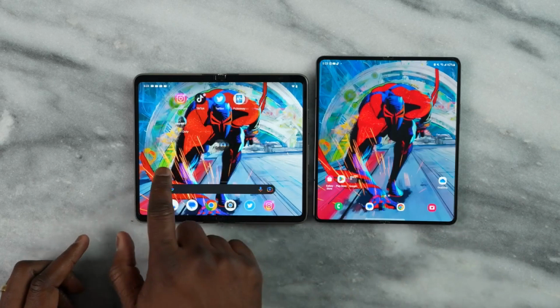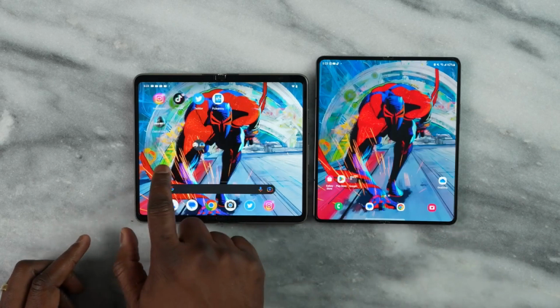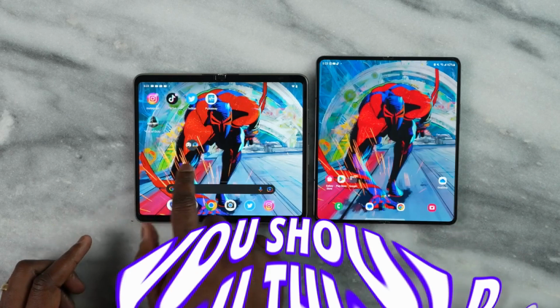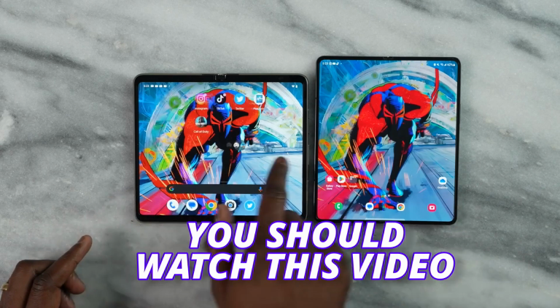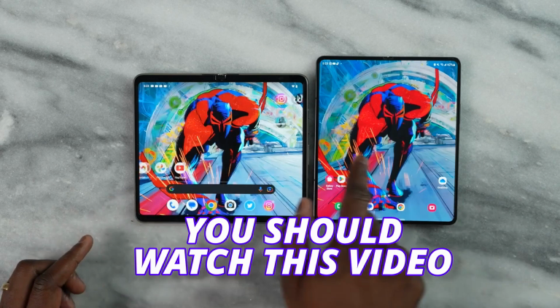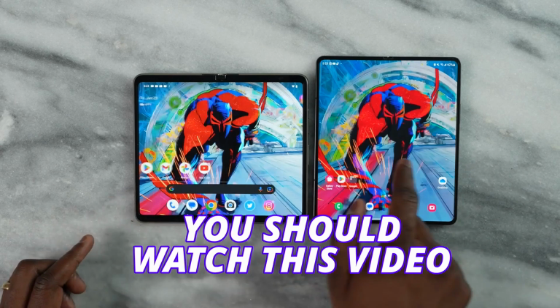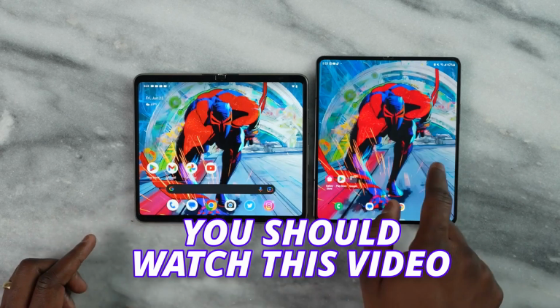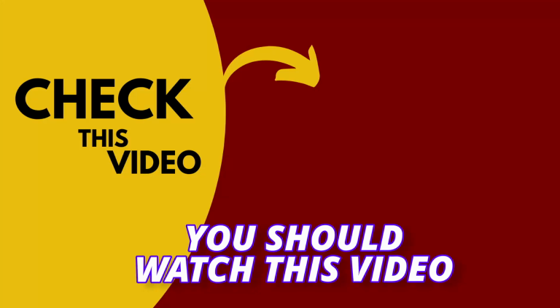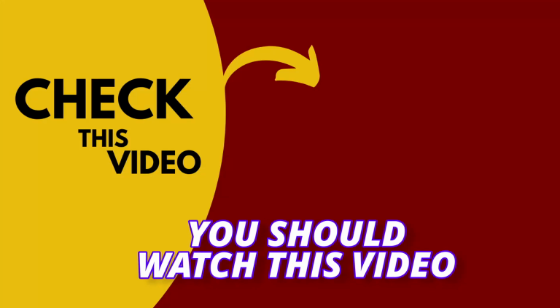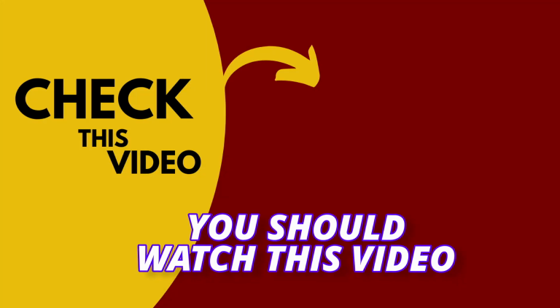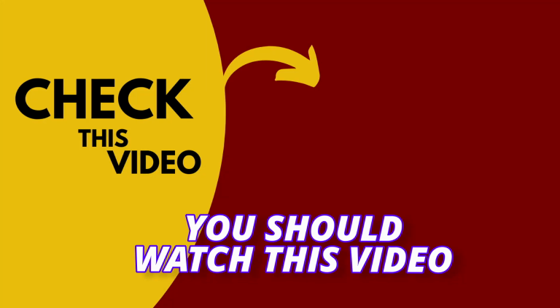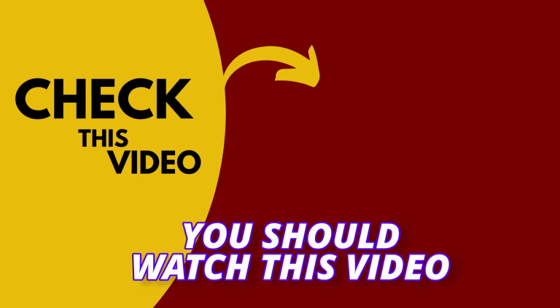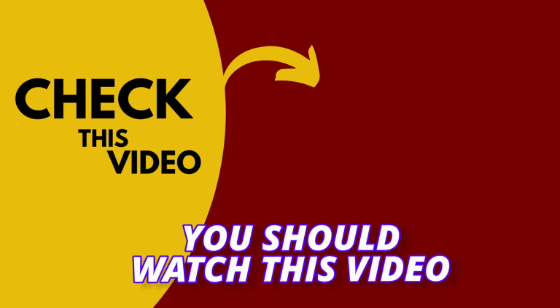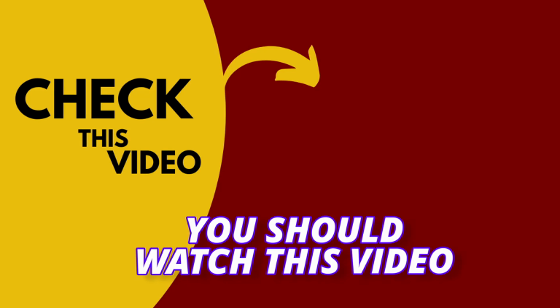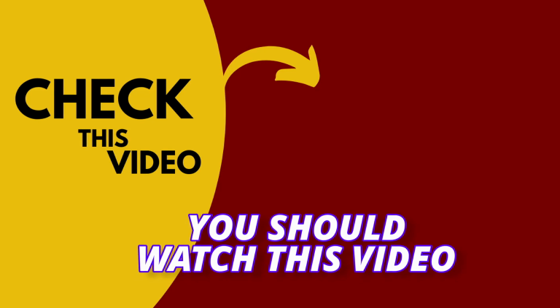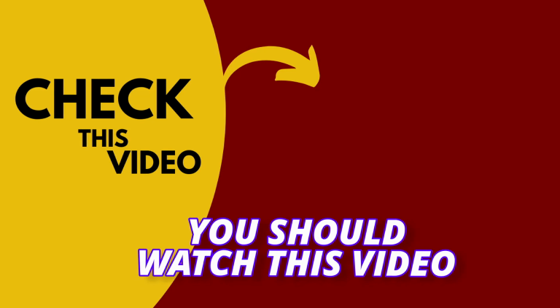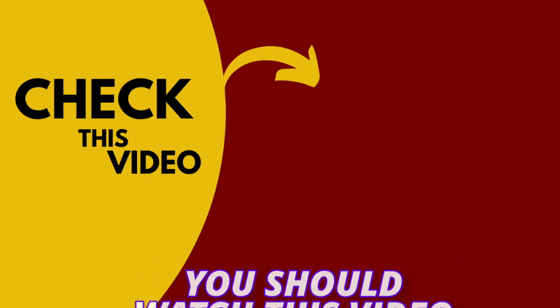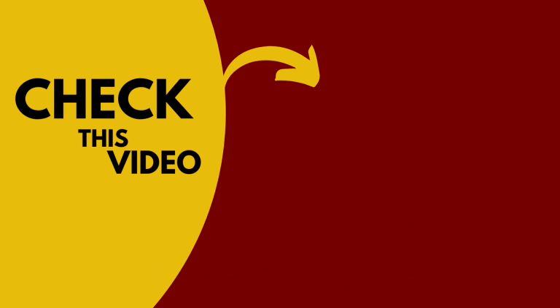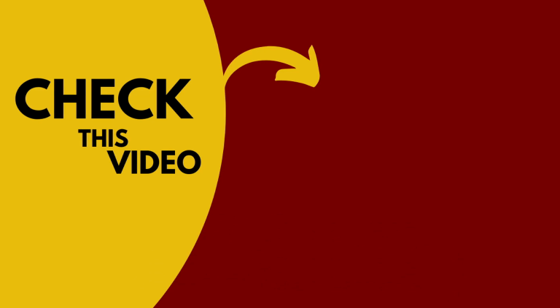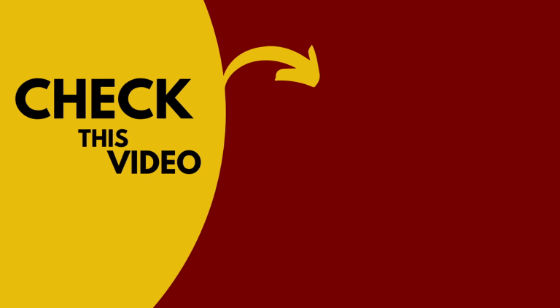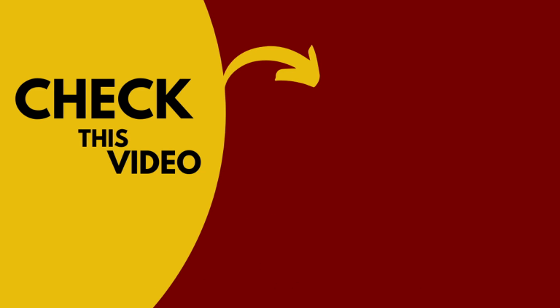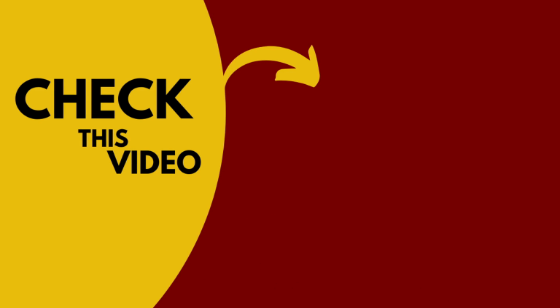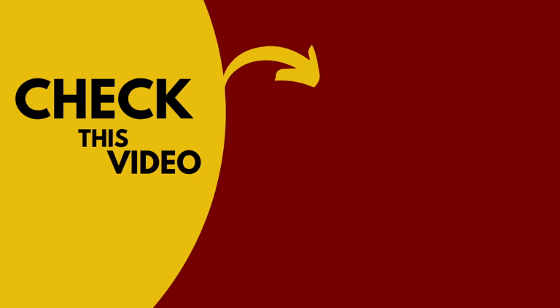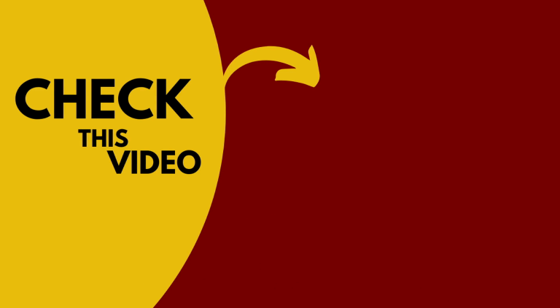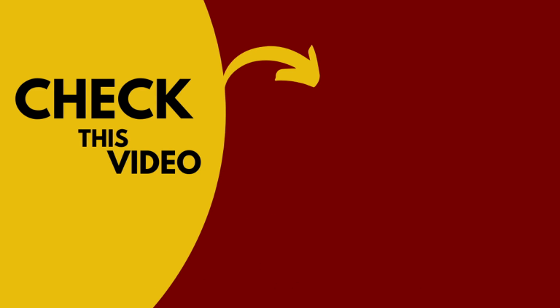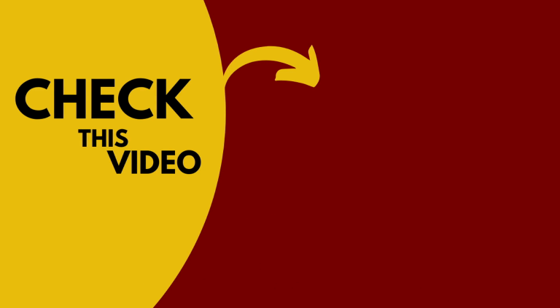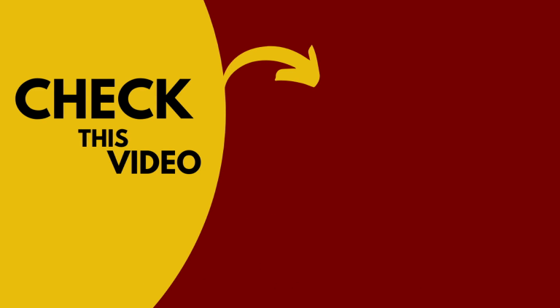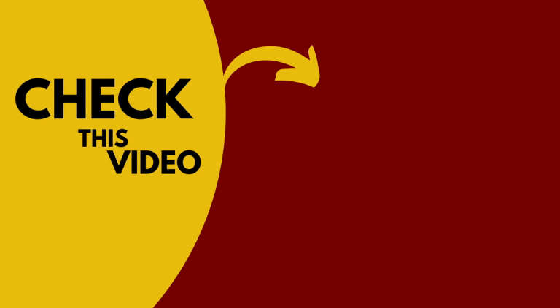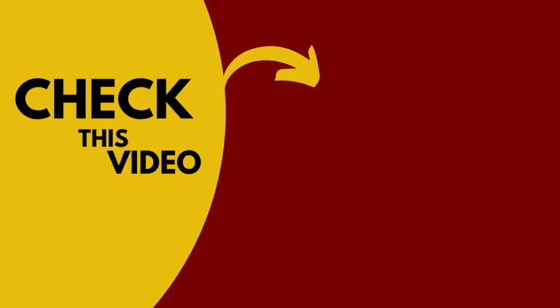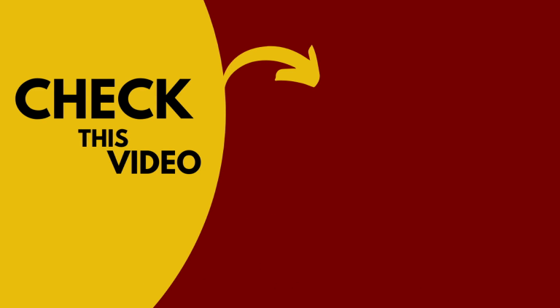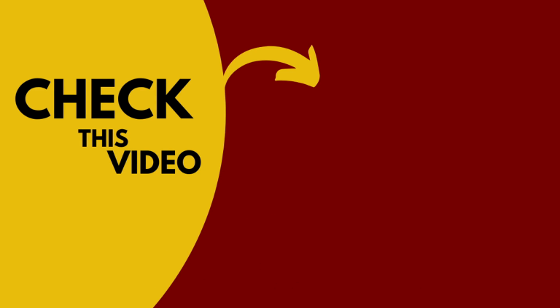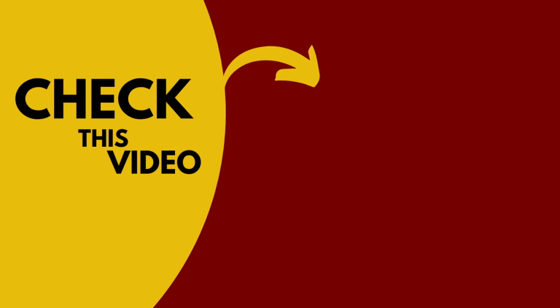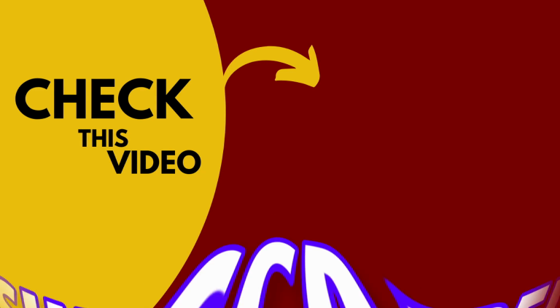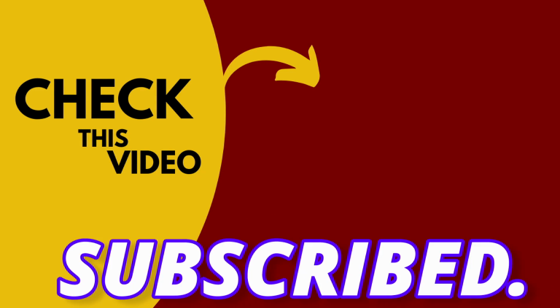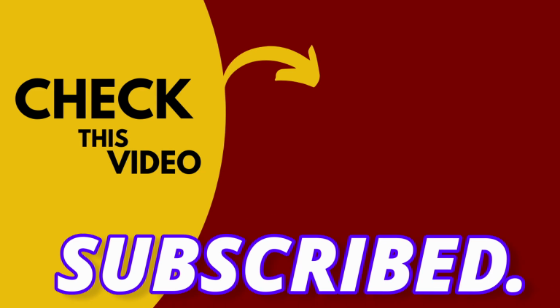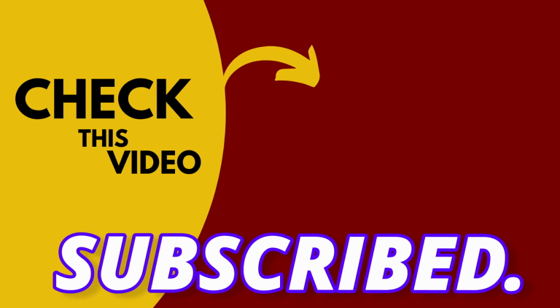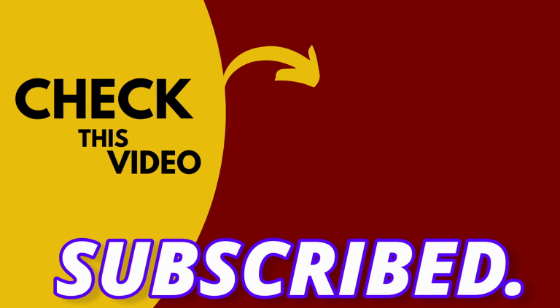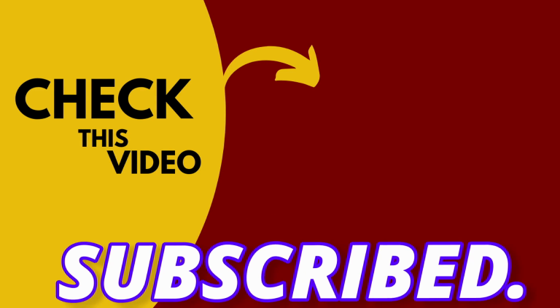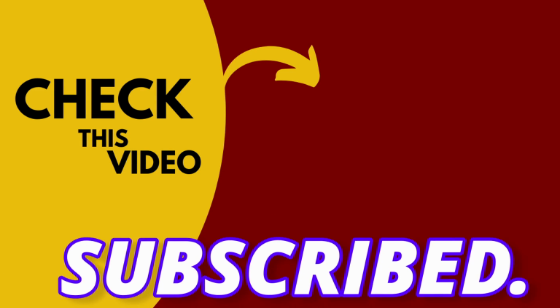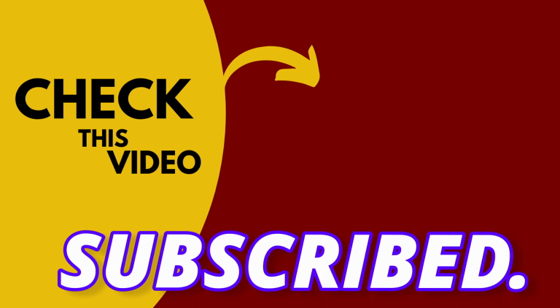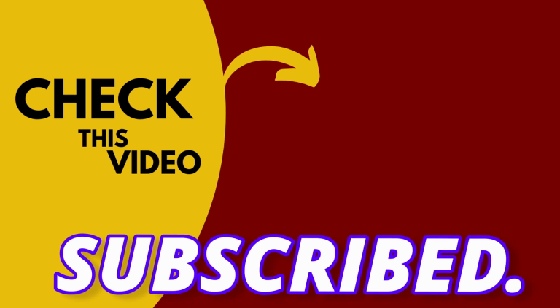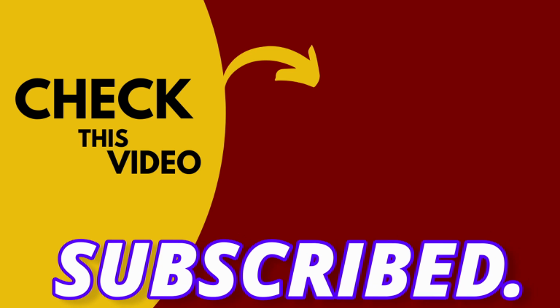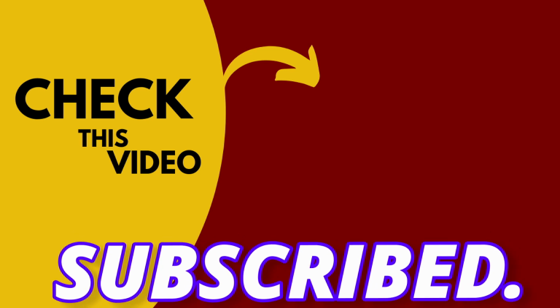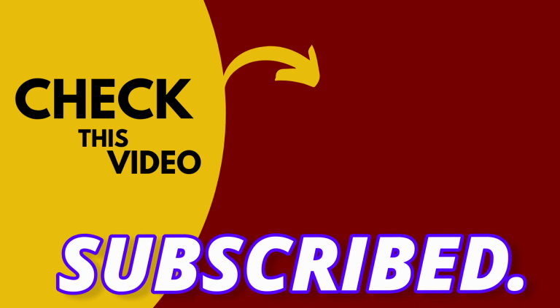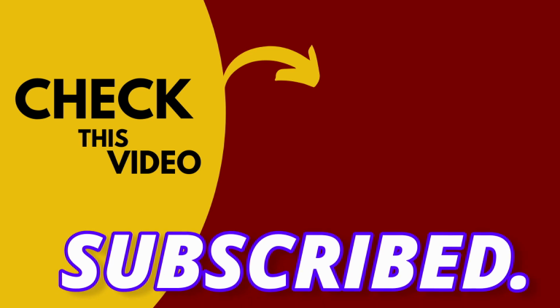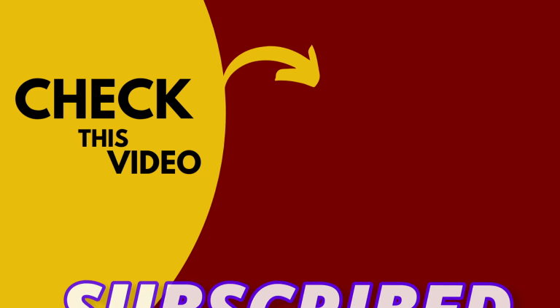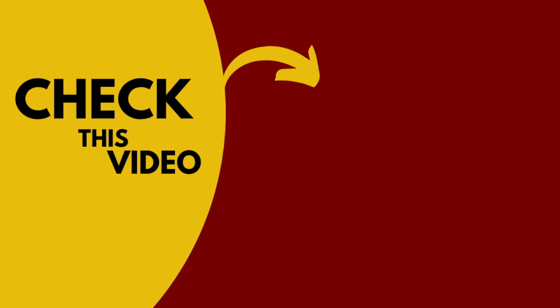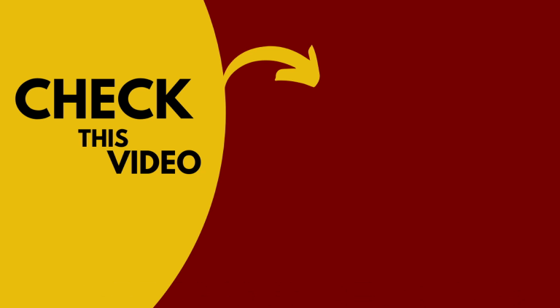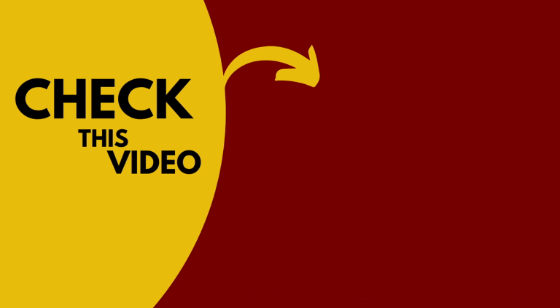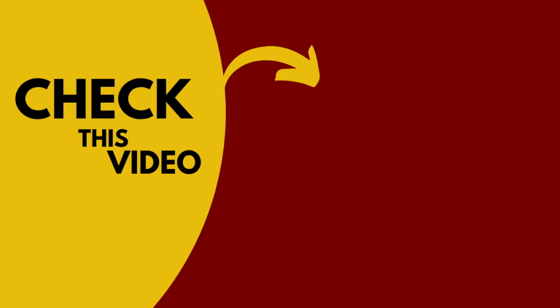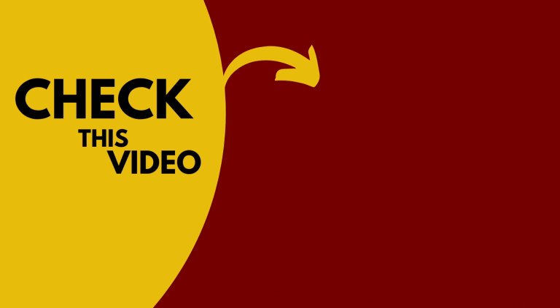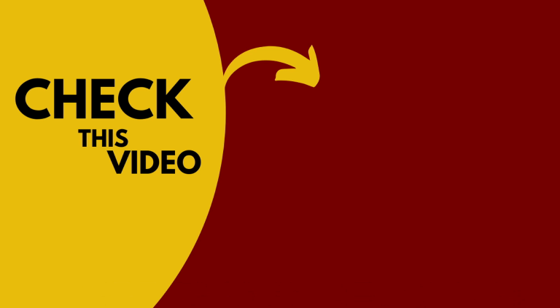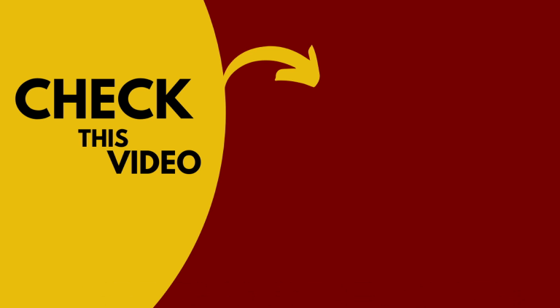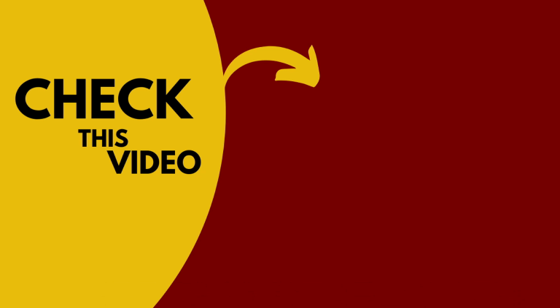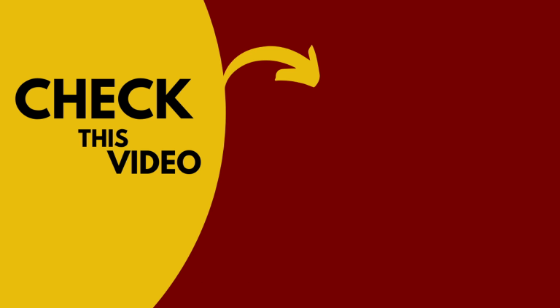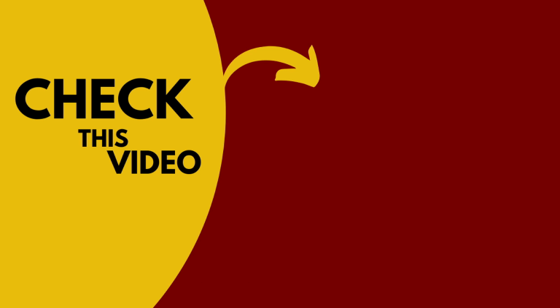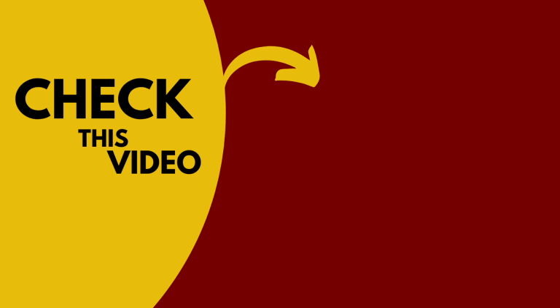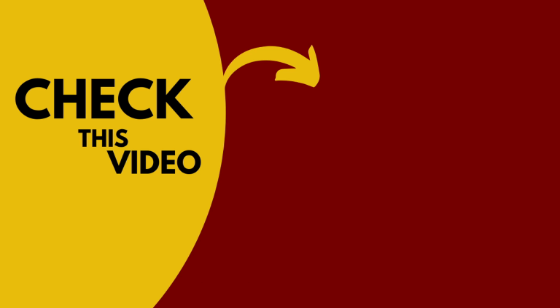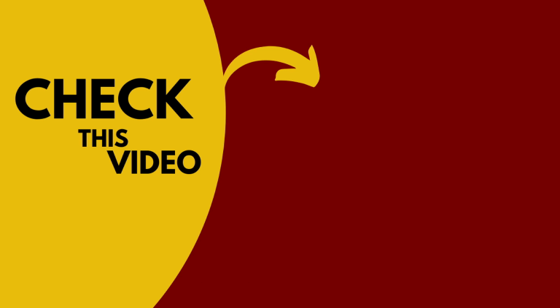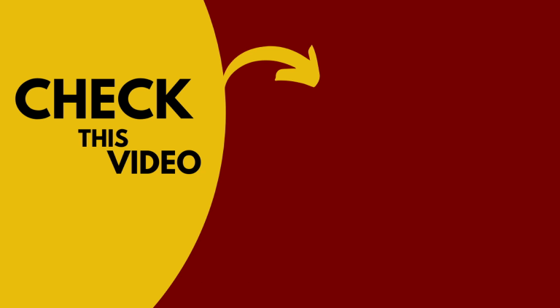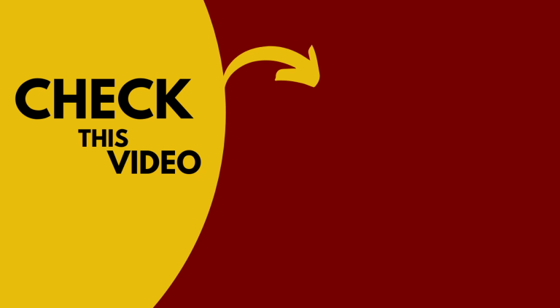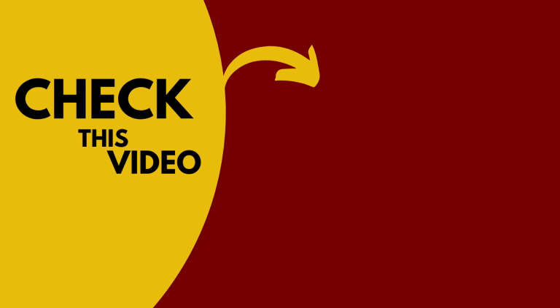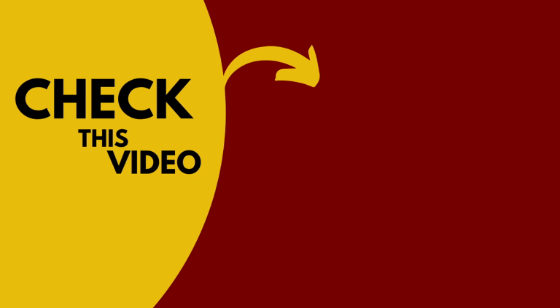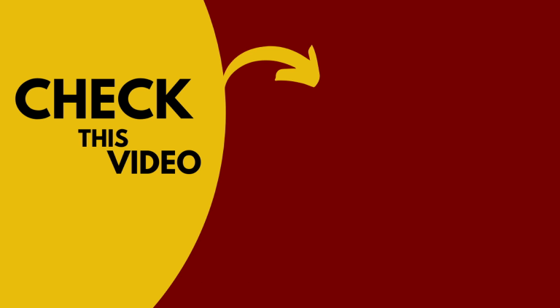If you're confused about who will win between the Fold 5 or Pixel Fold, make sure to watch that video. I hope by this time everyone is subscribed — with that said, I'll see you next time, till then peace out.